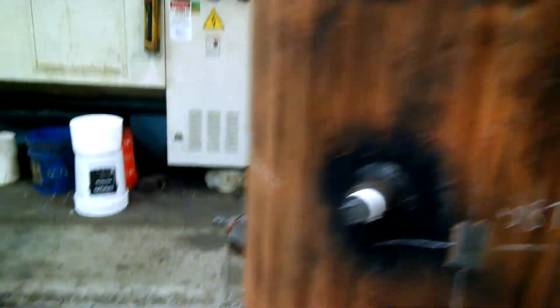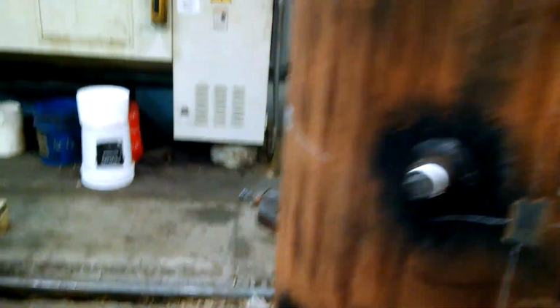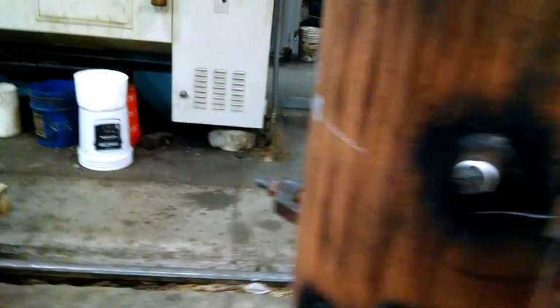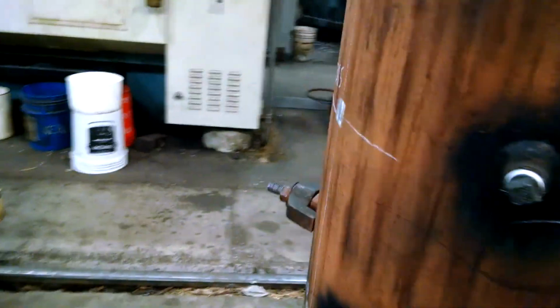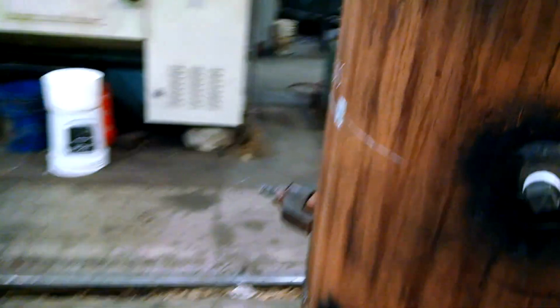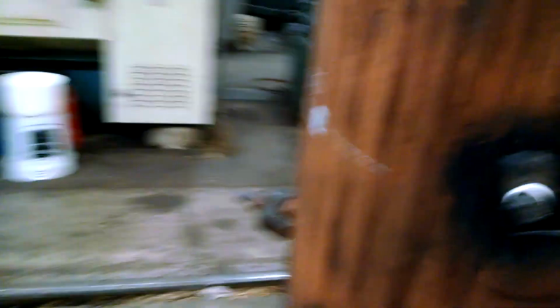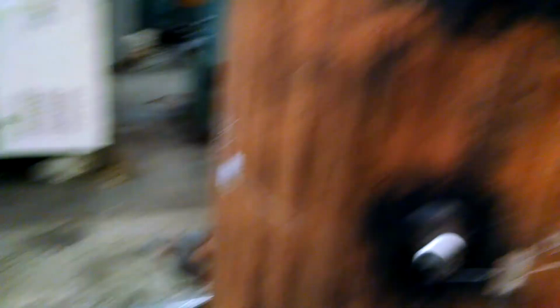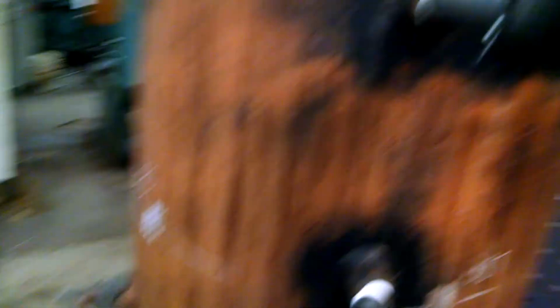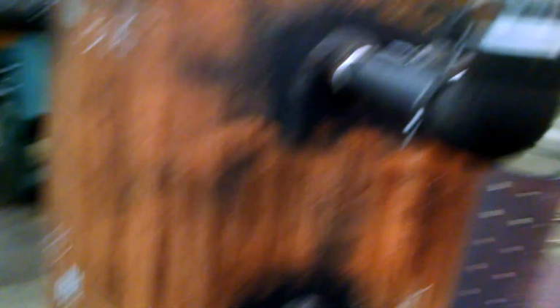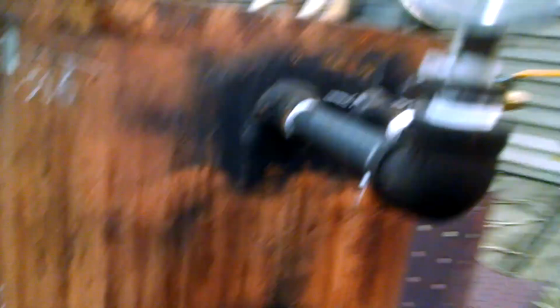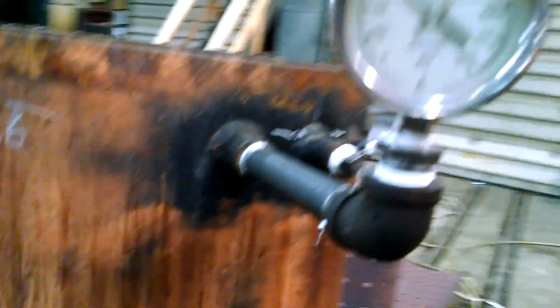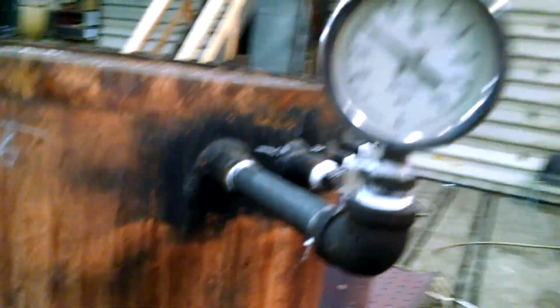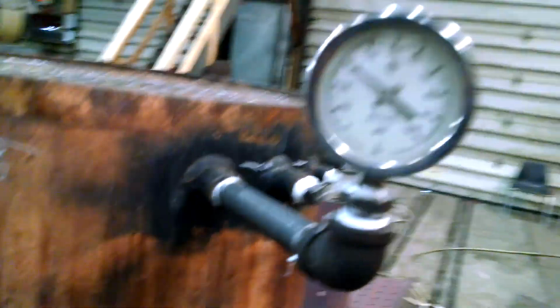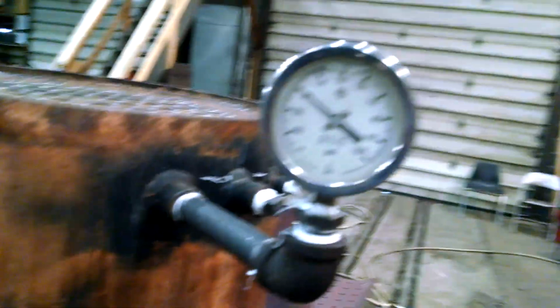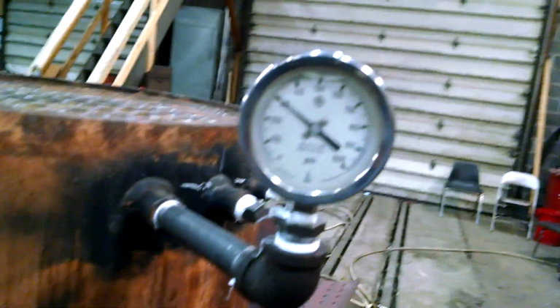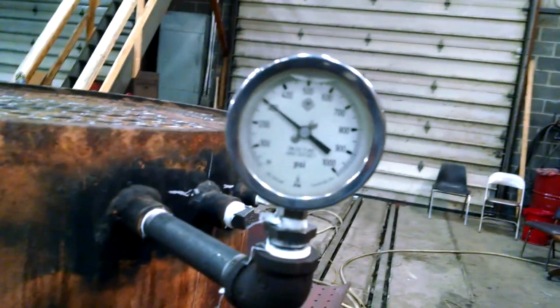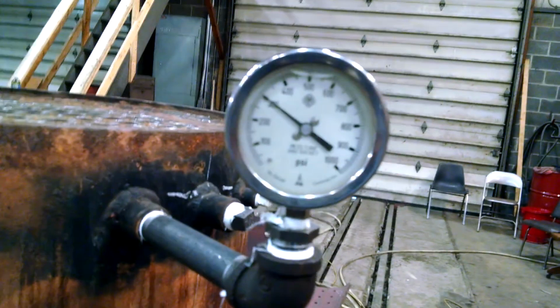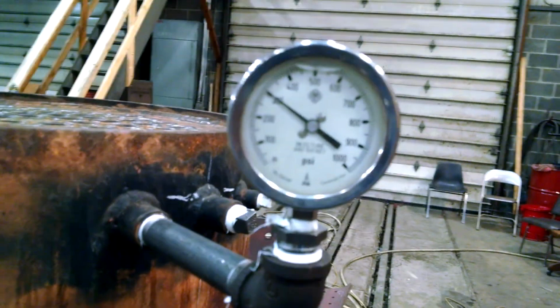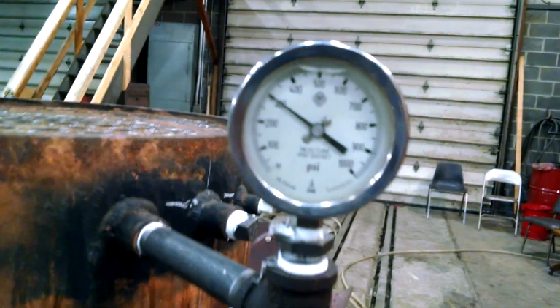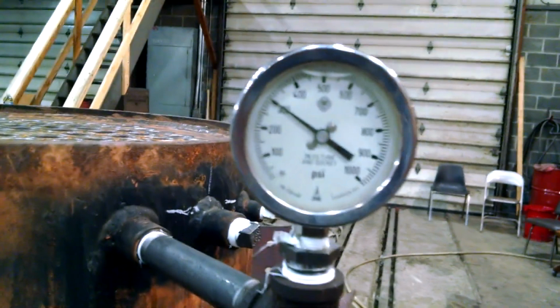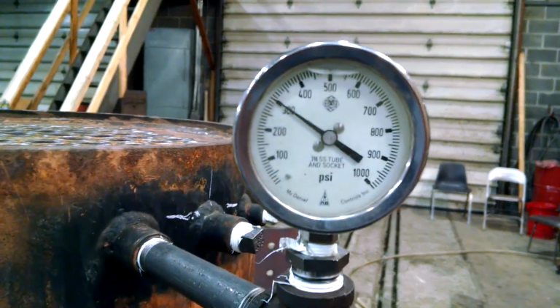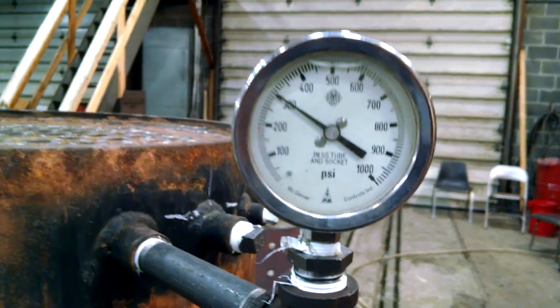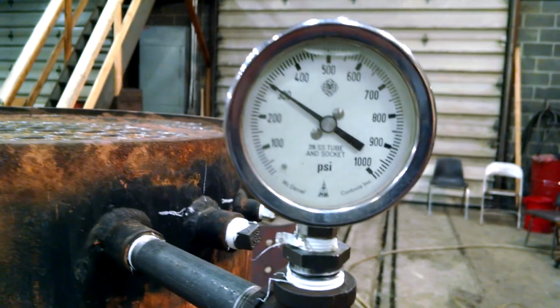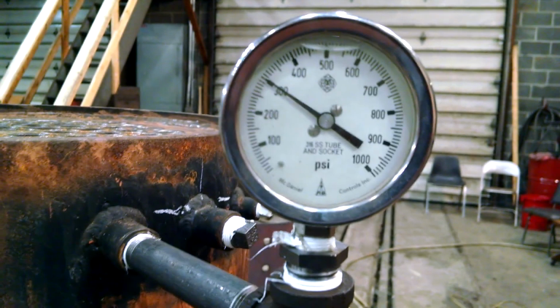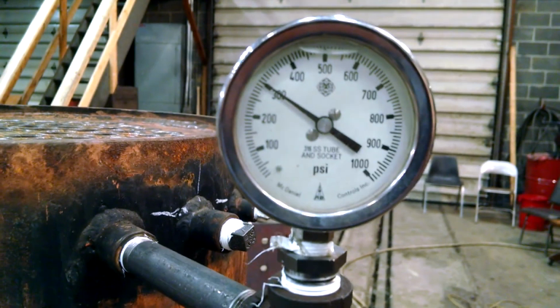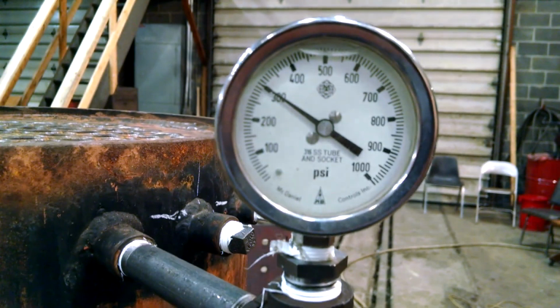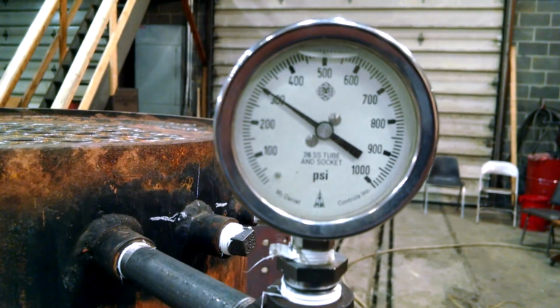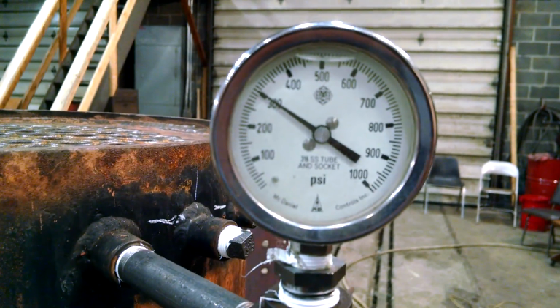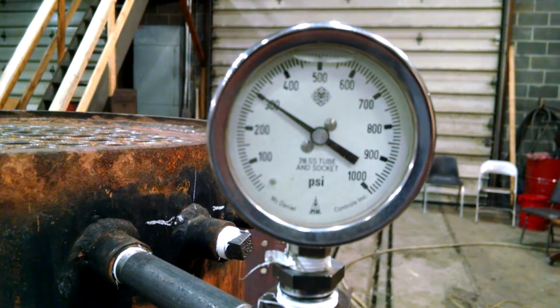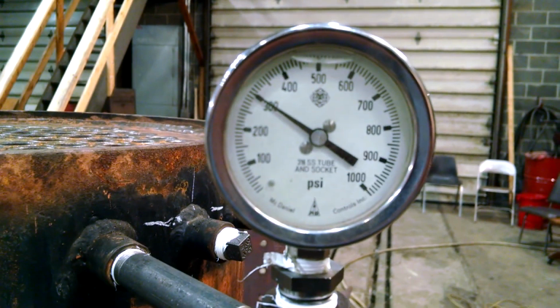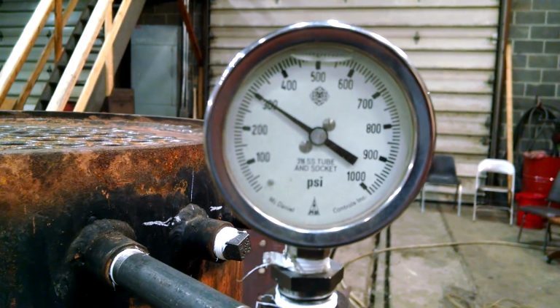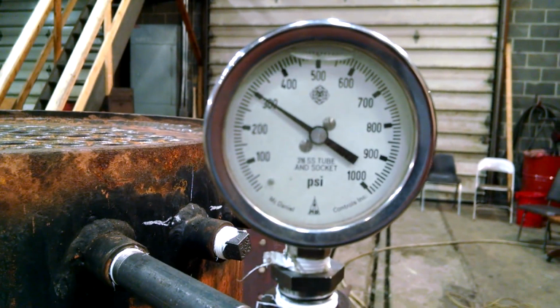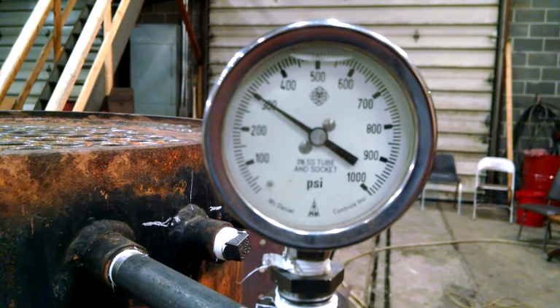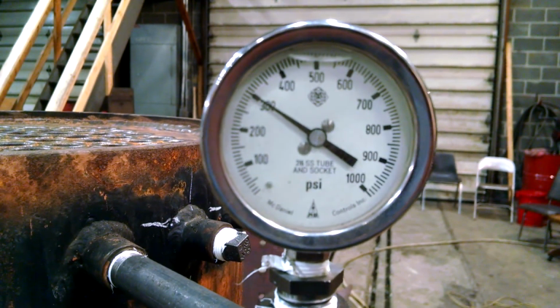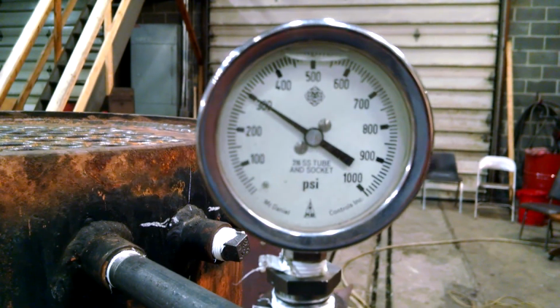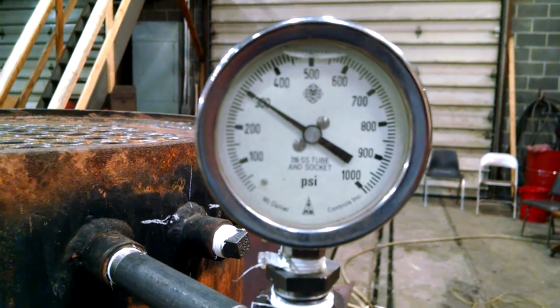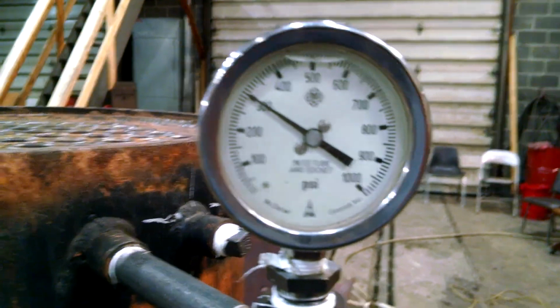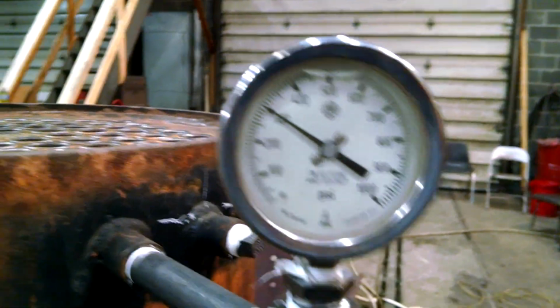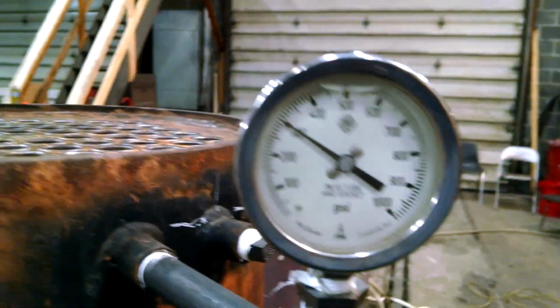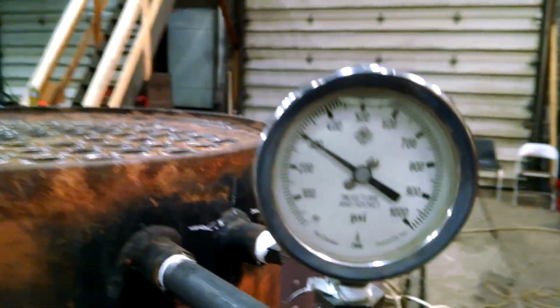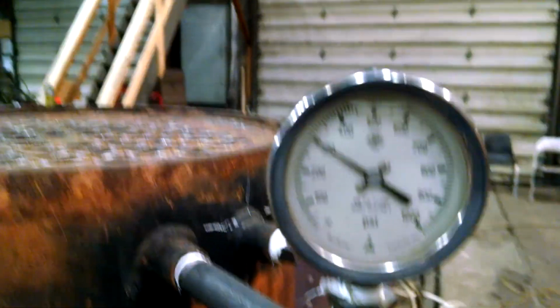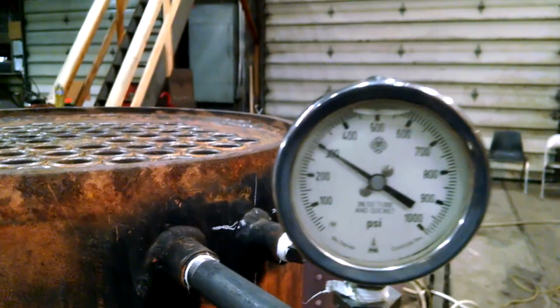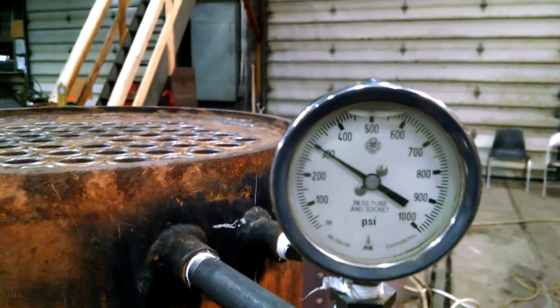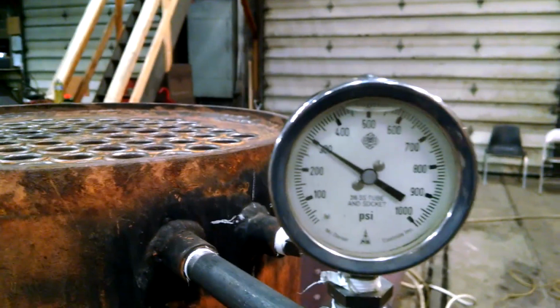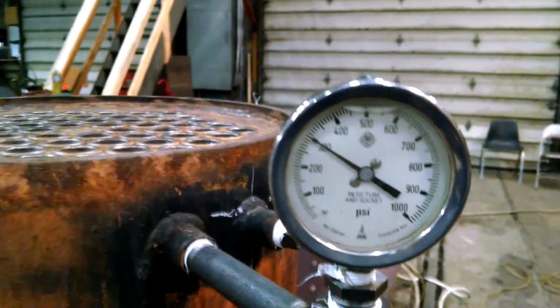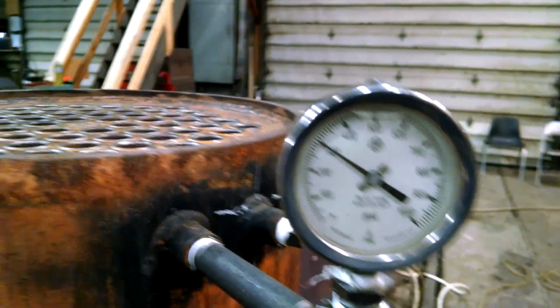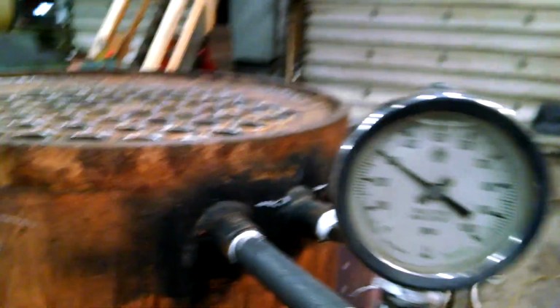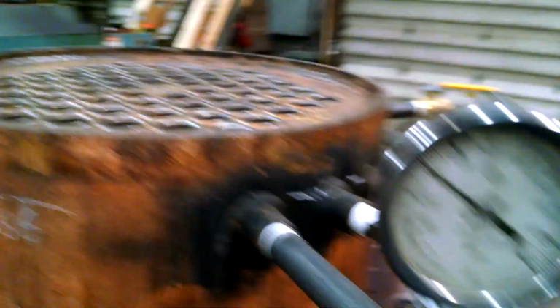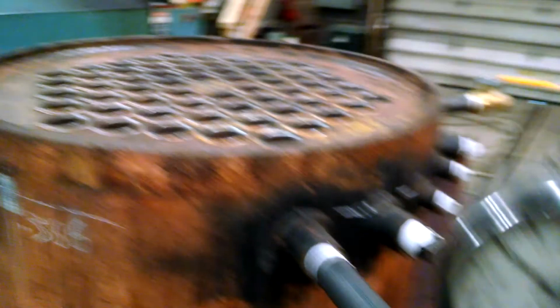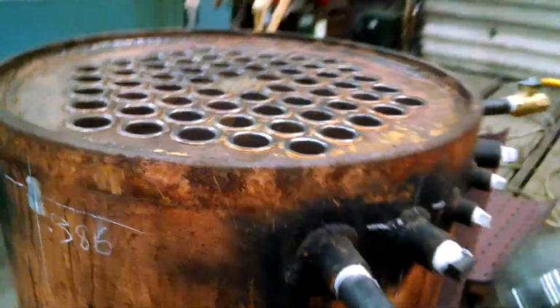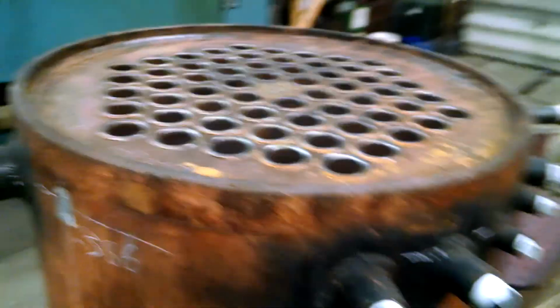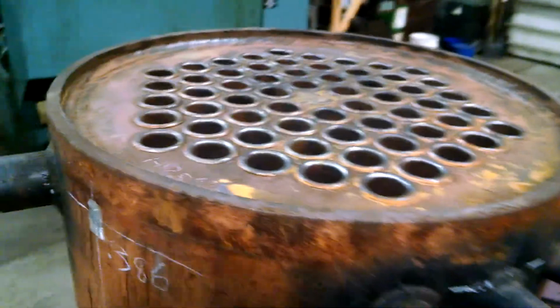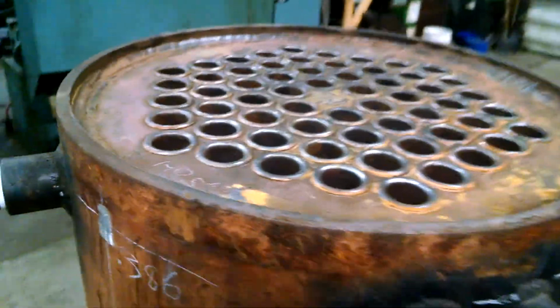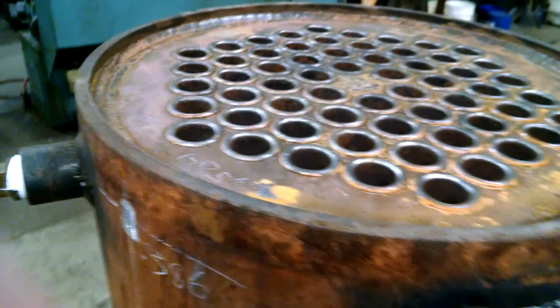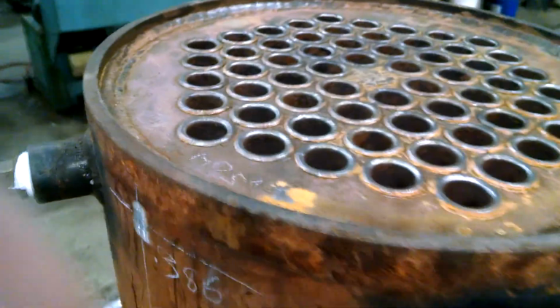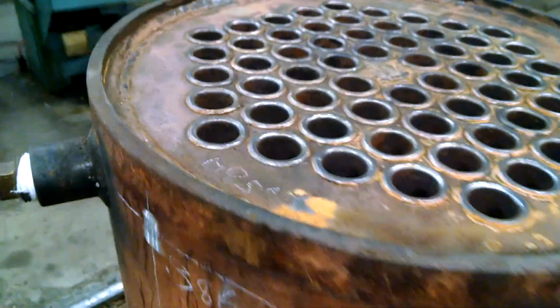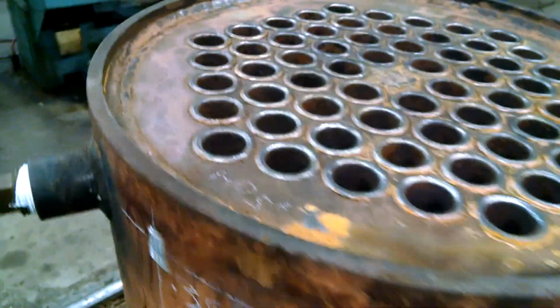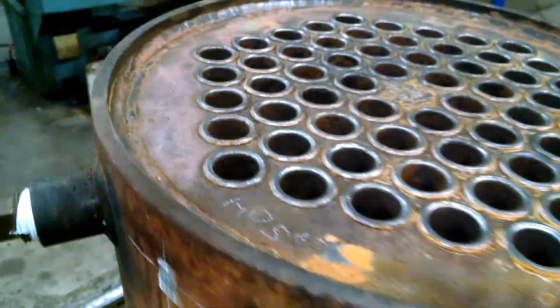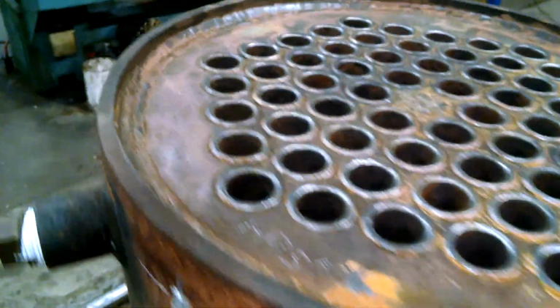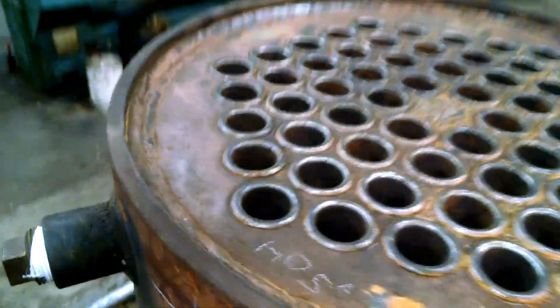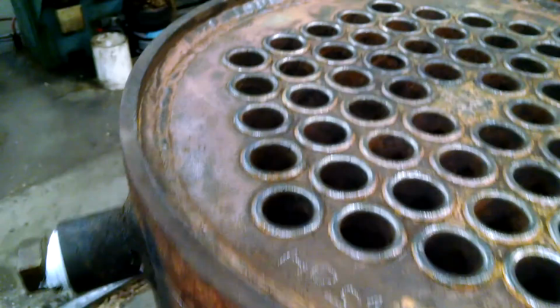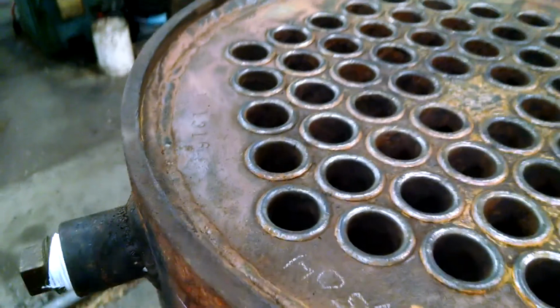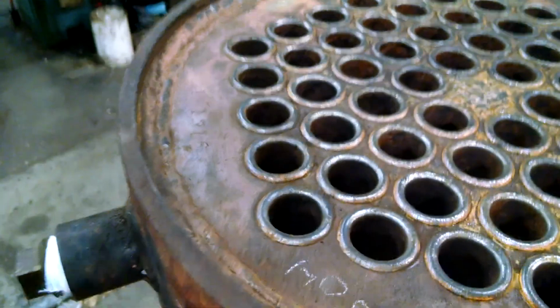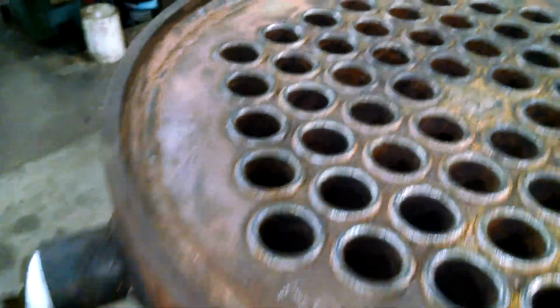Currently the boiler has 300 PSI on the gauge. Take a look around and inspect for leaks.